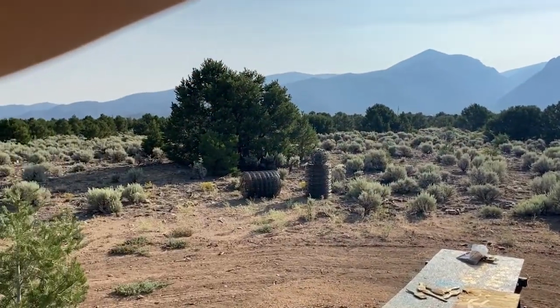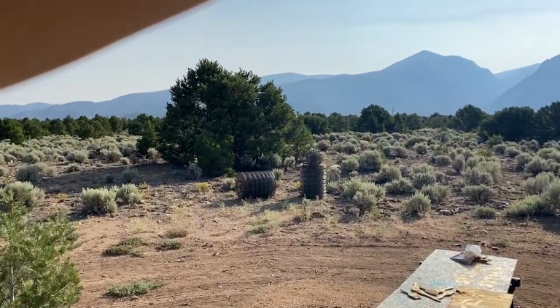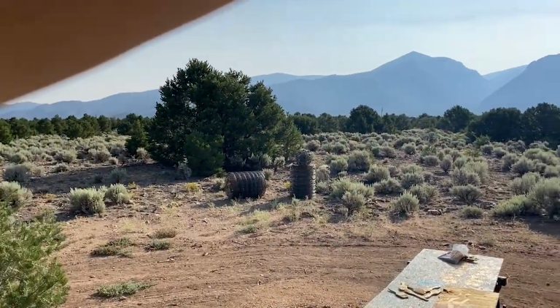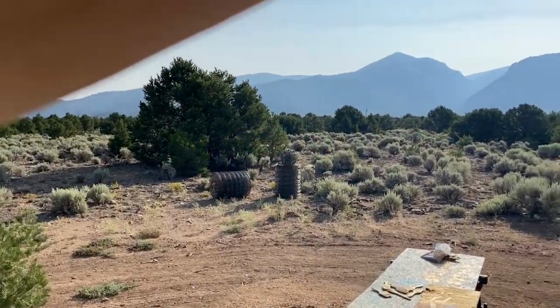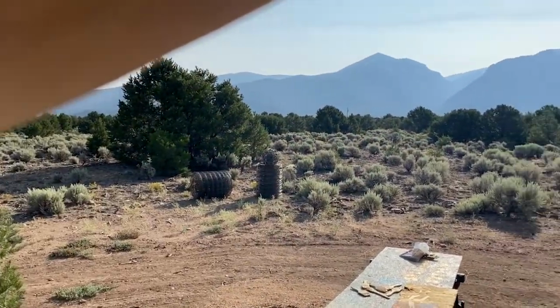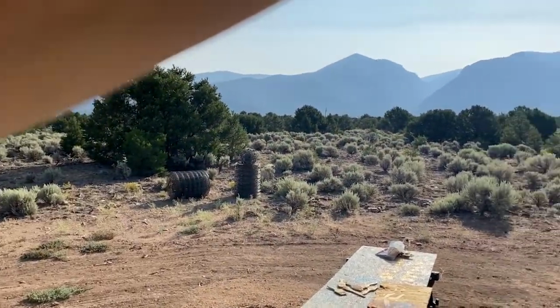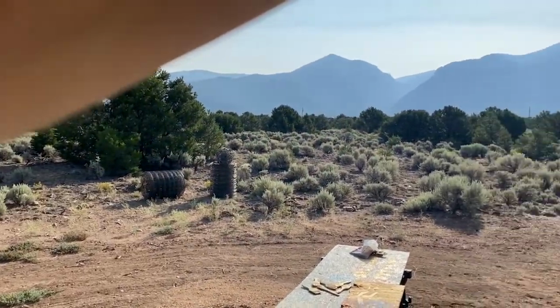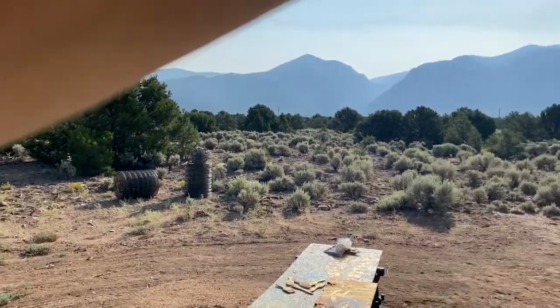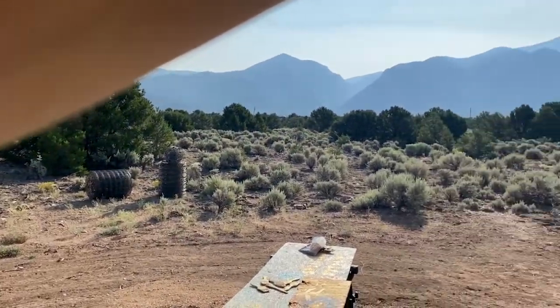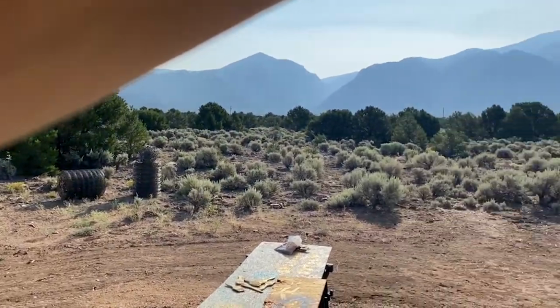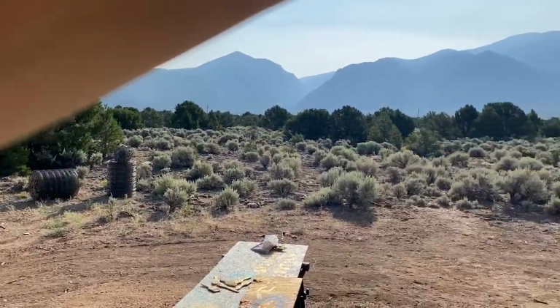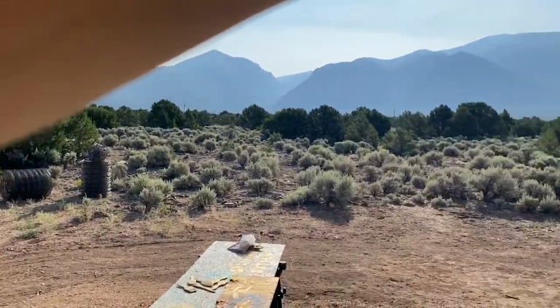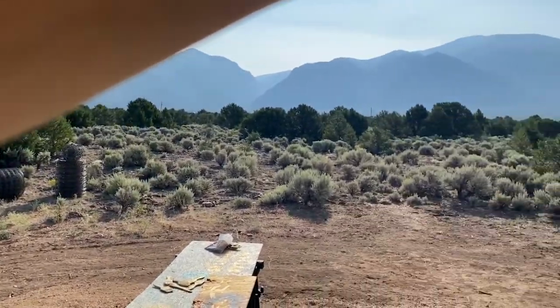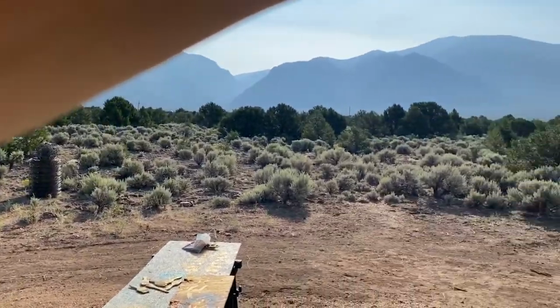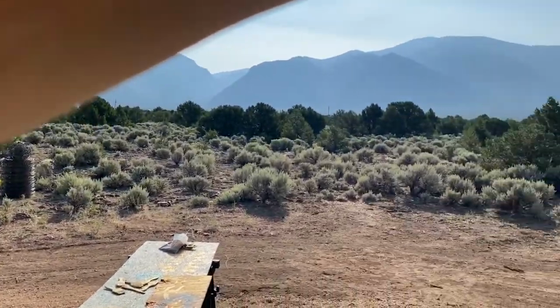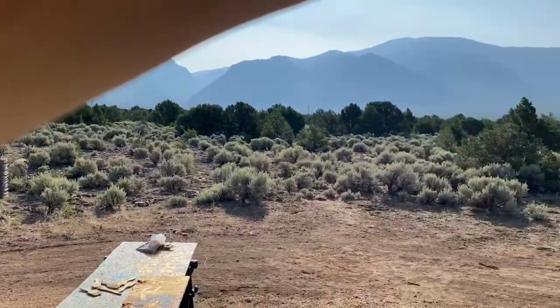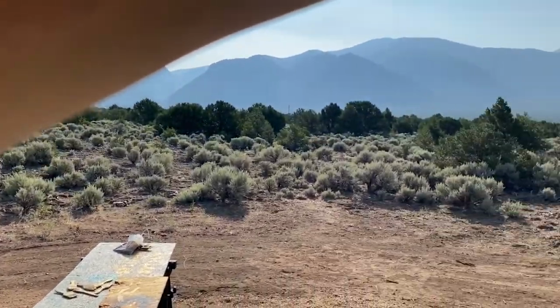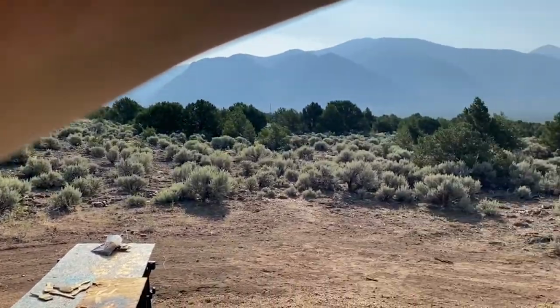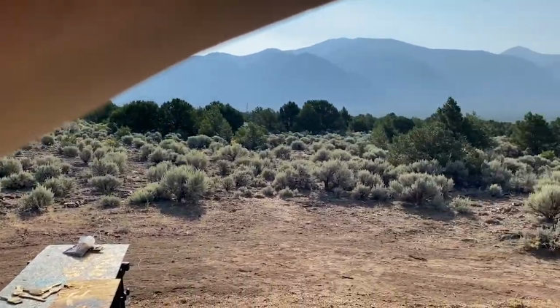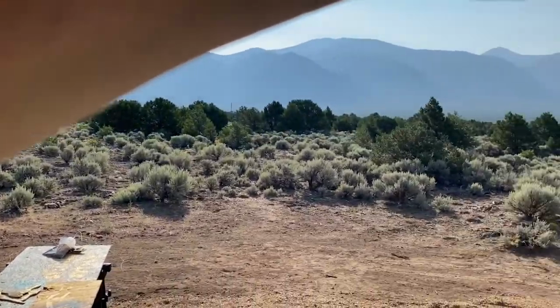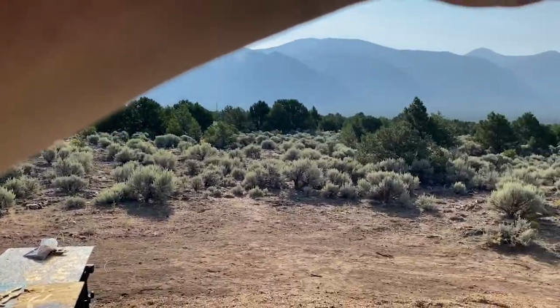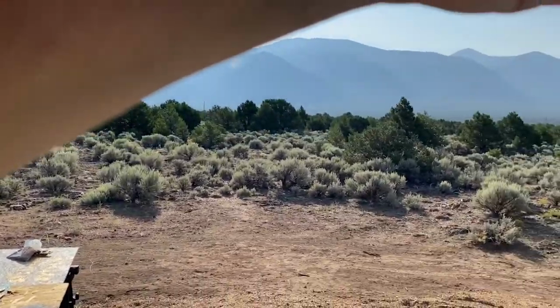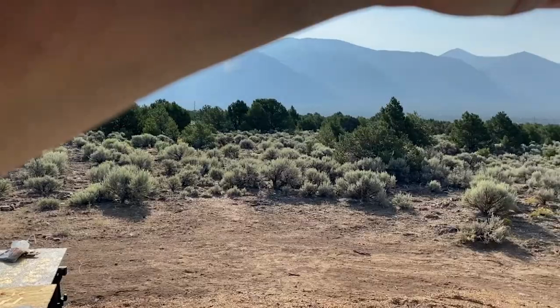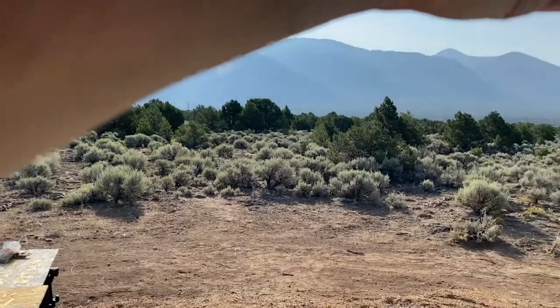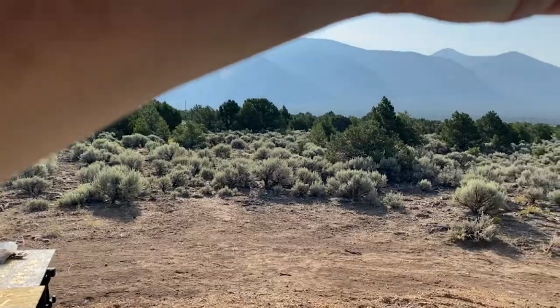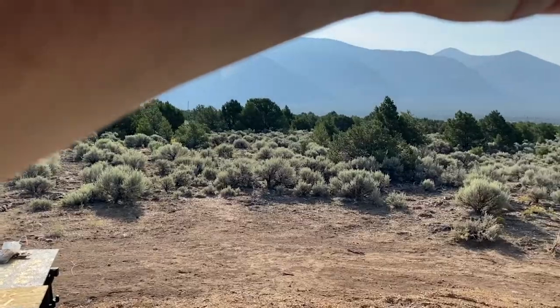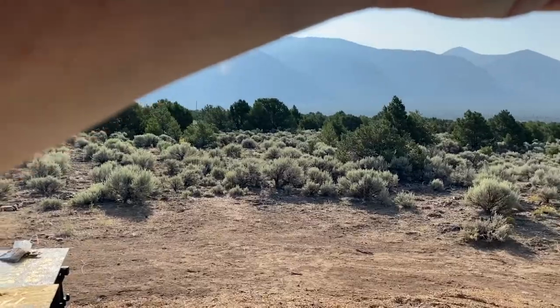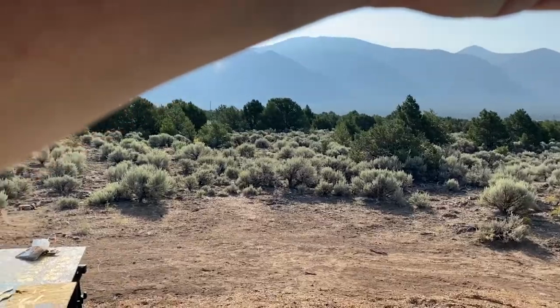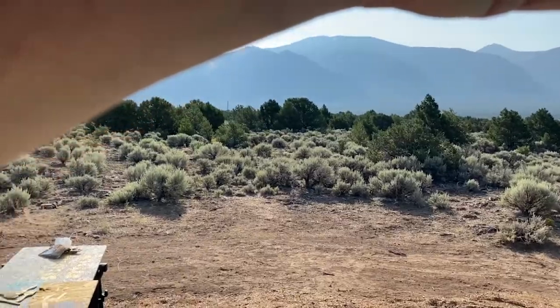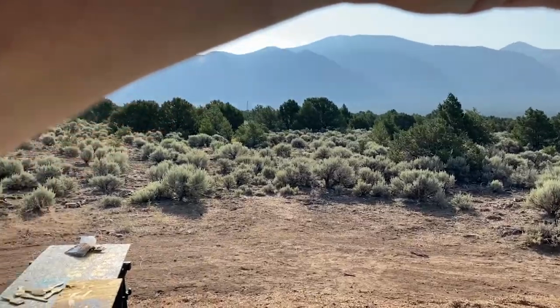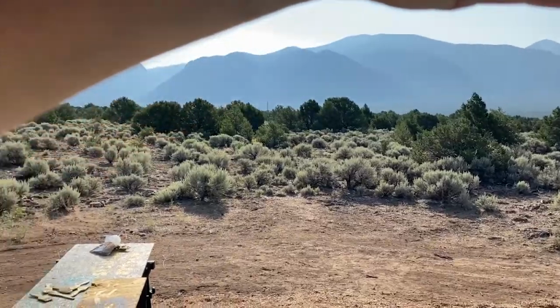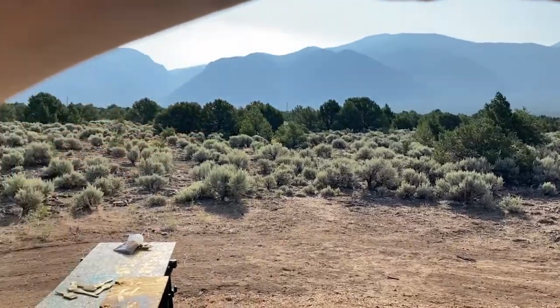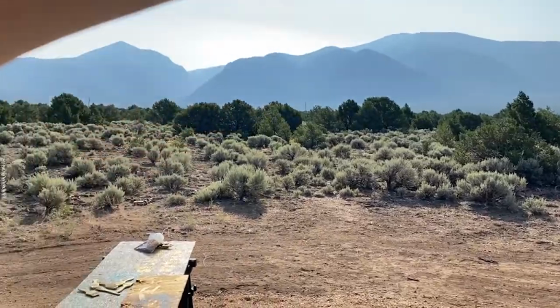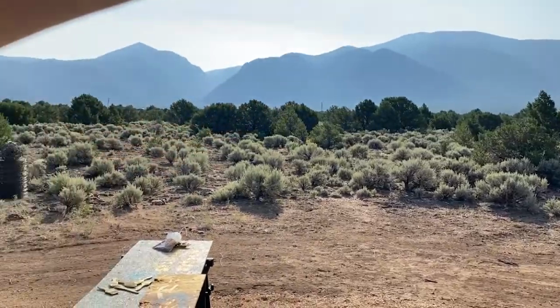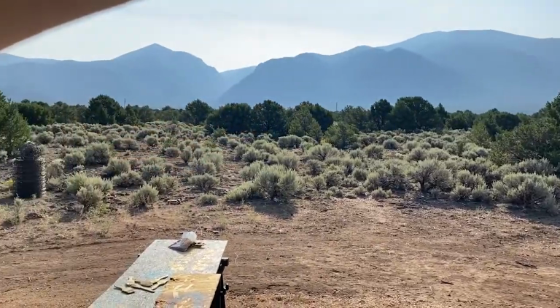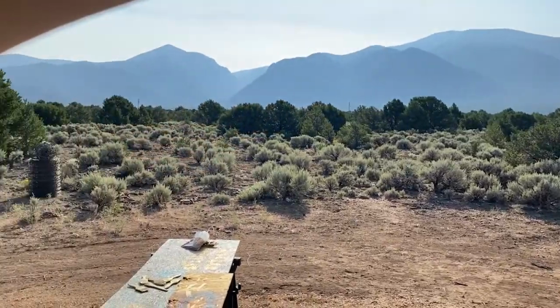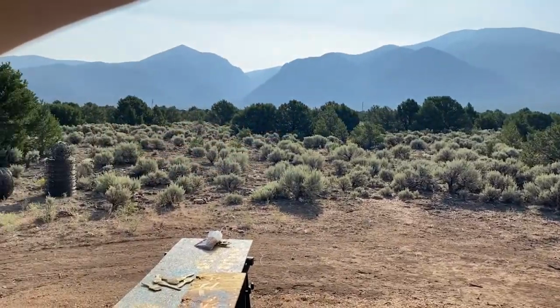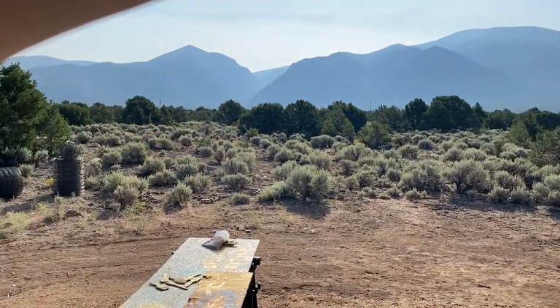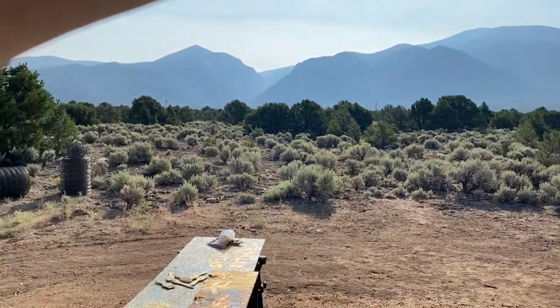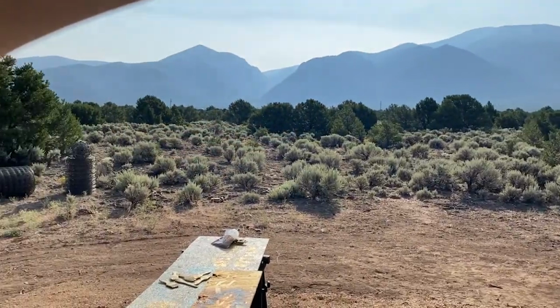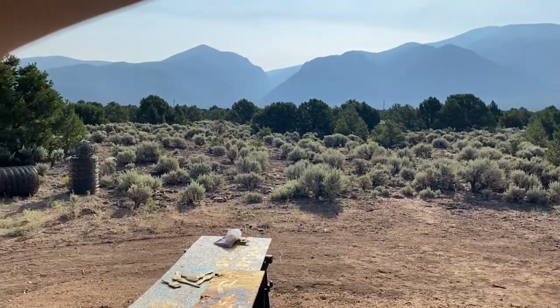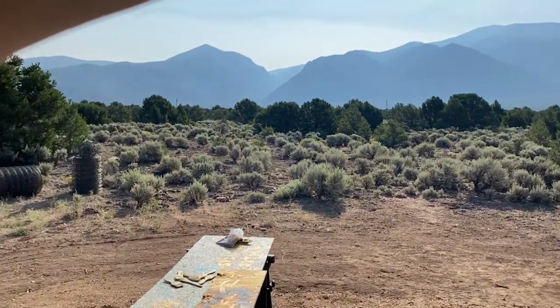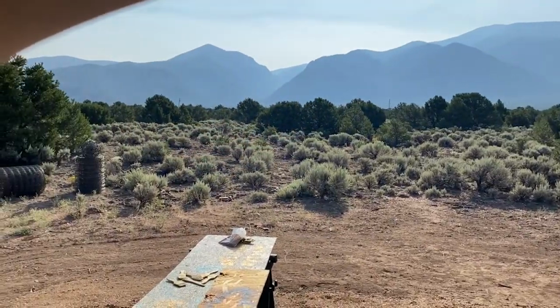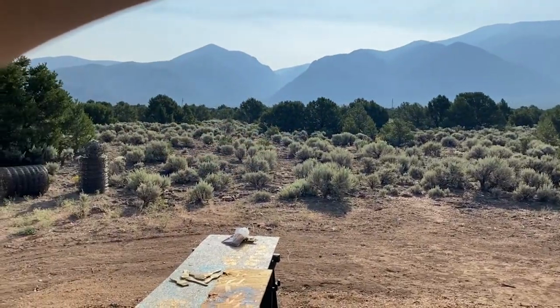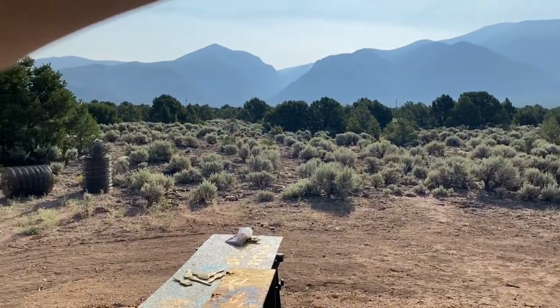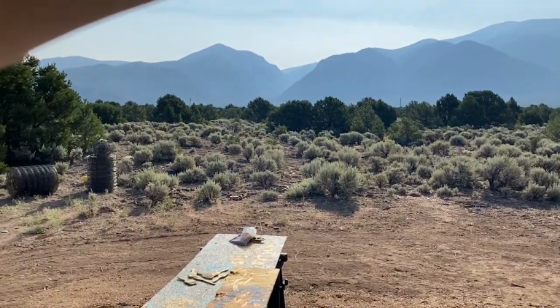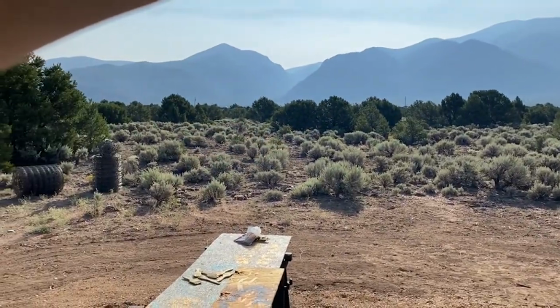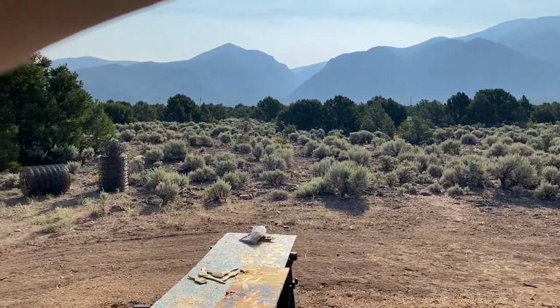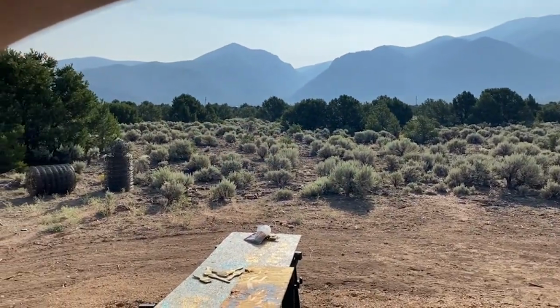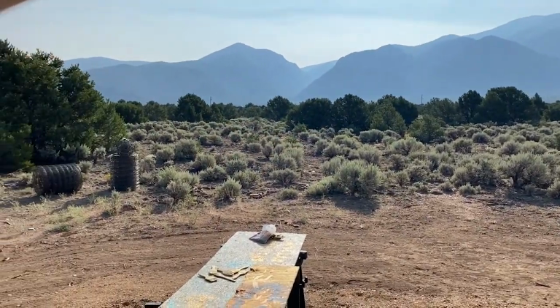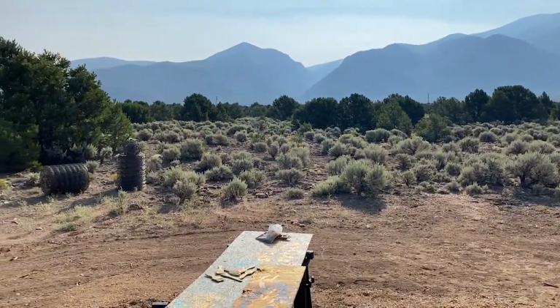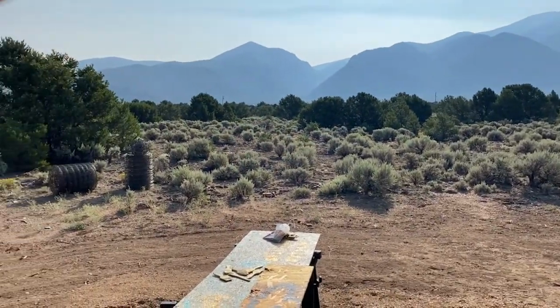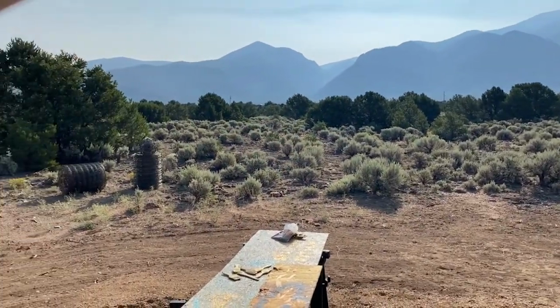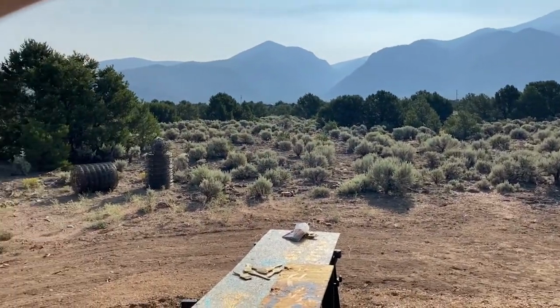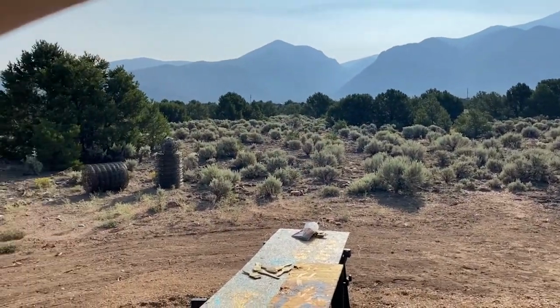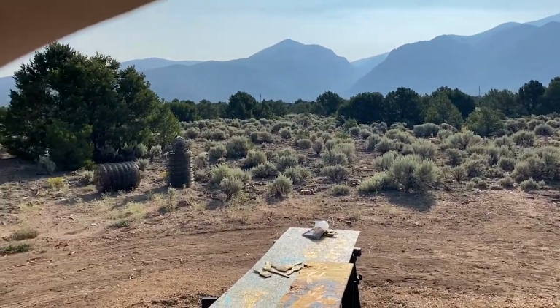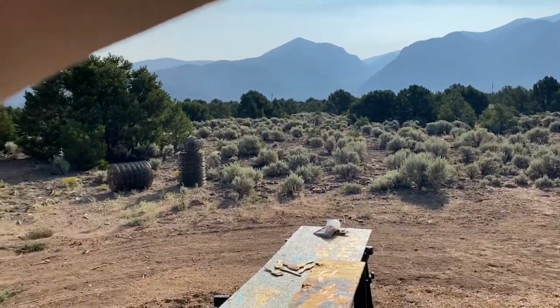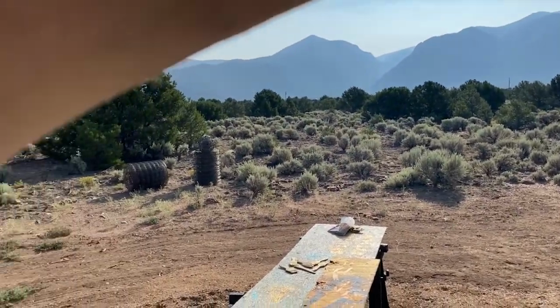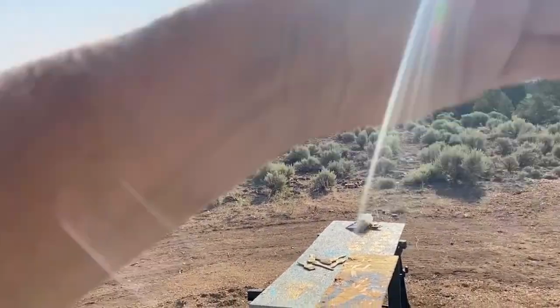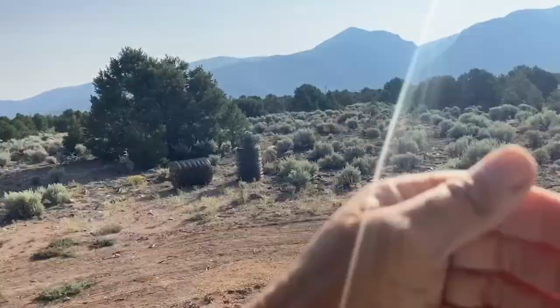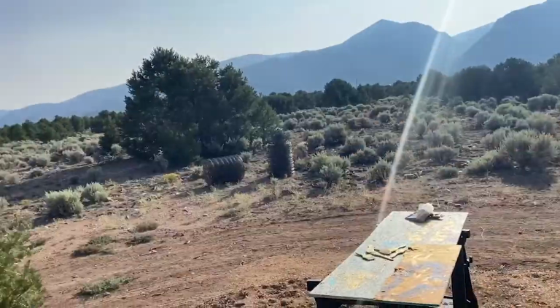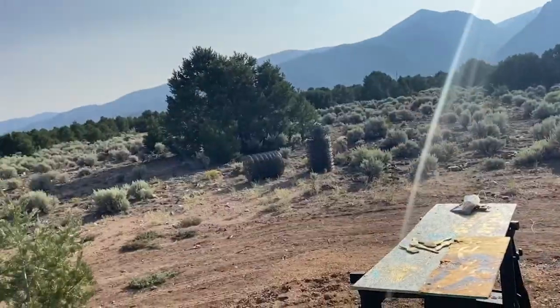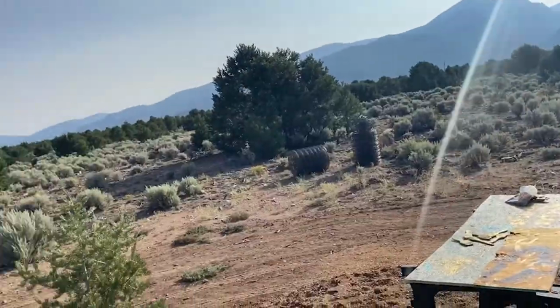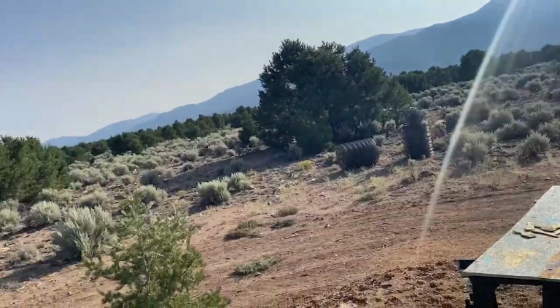Those are the Sangre de Cristo mountains — a mile away. It's incredible. There are some houses out there, but not much.